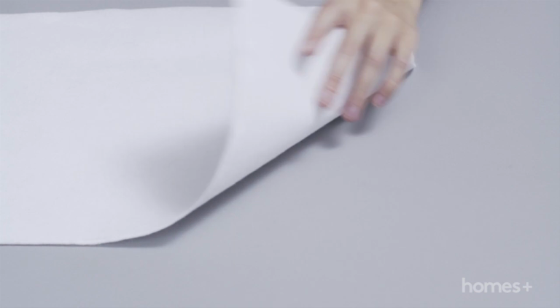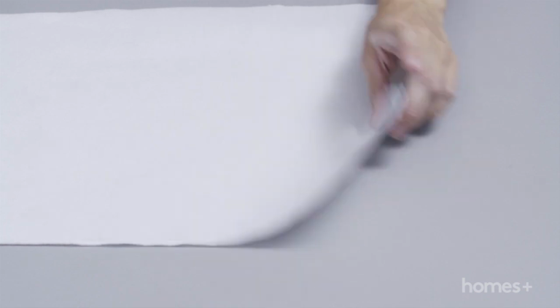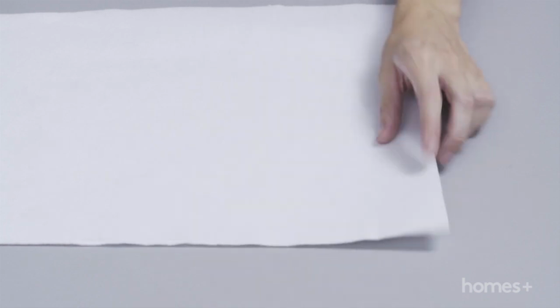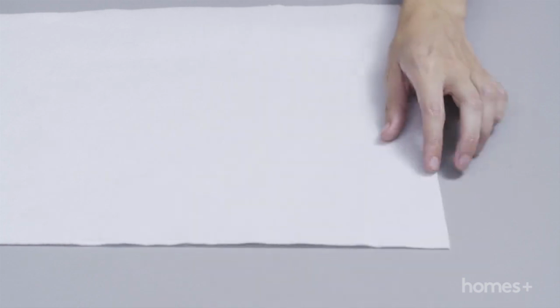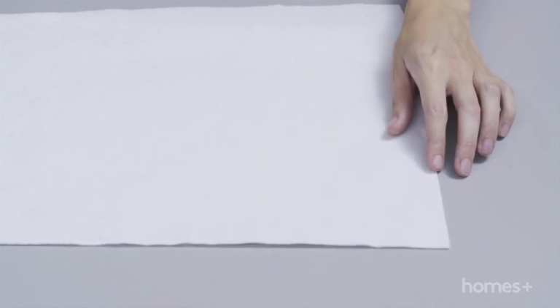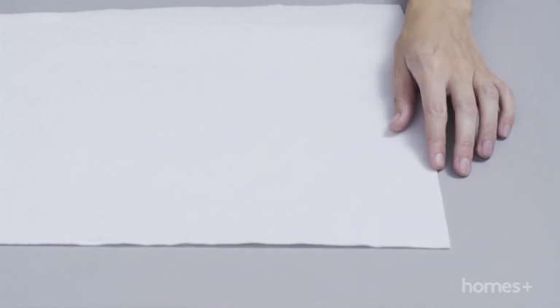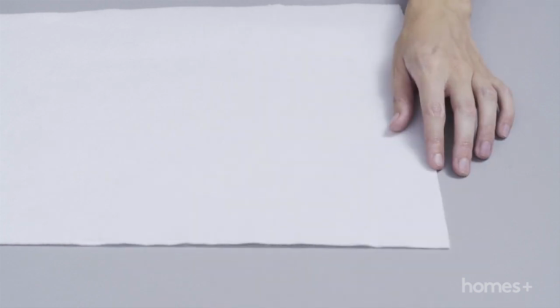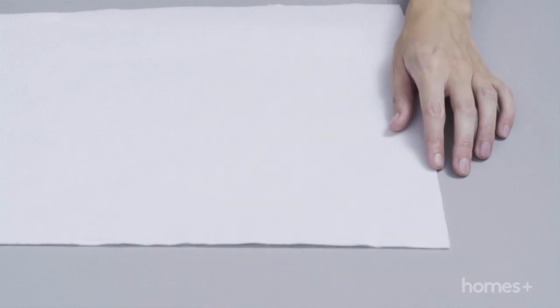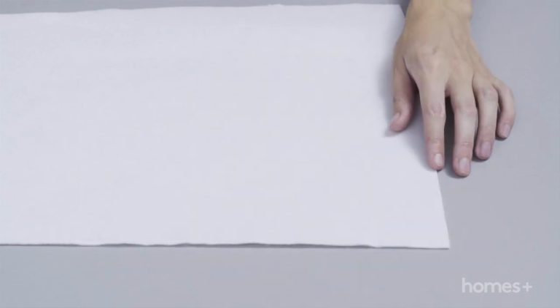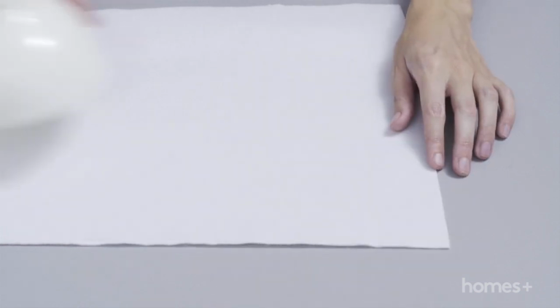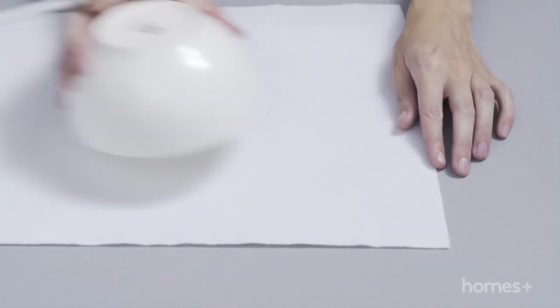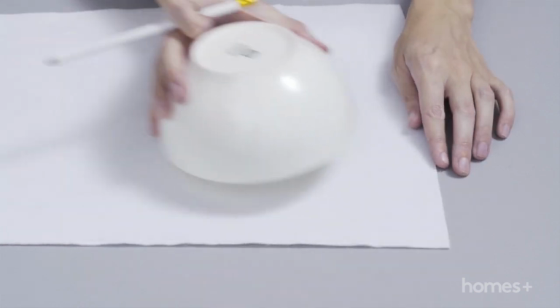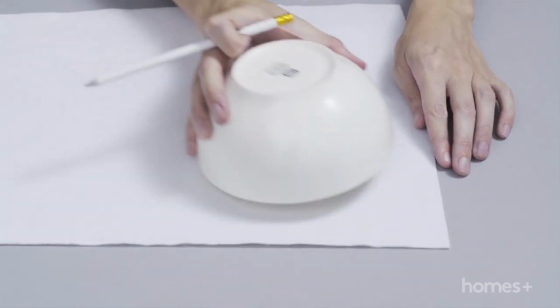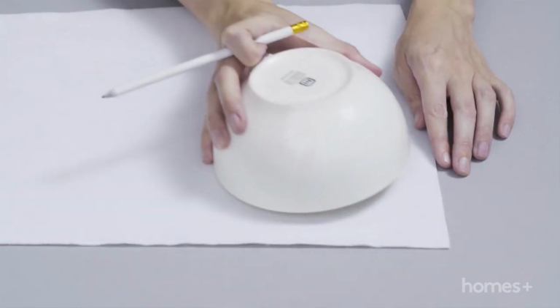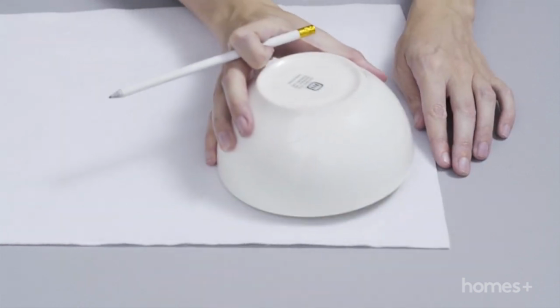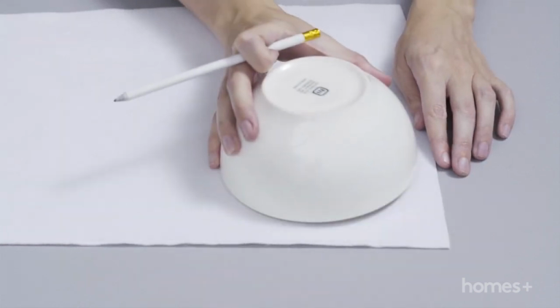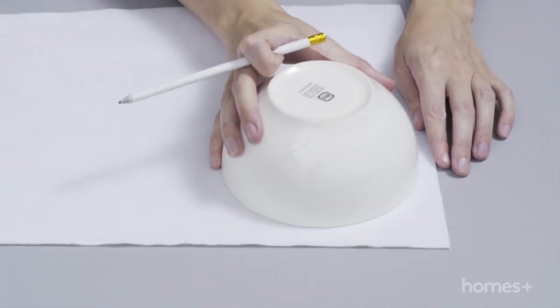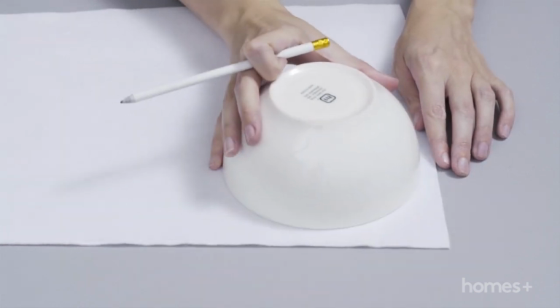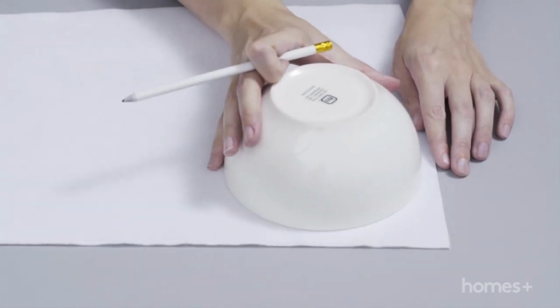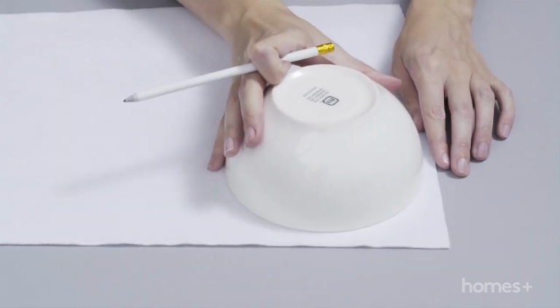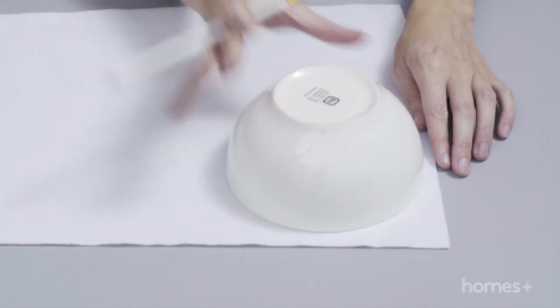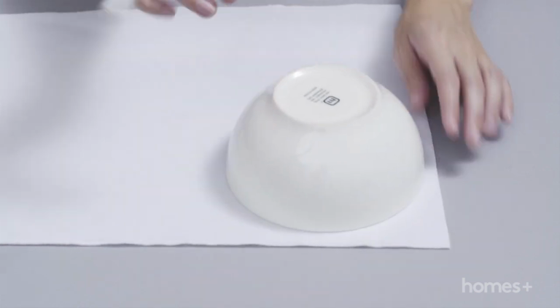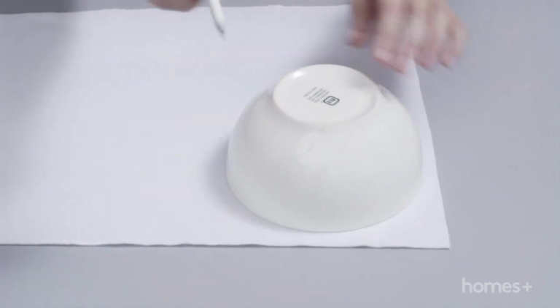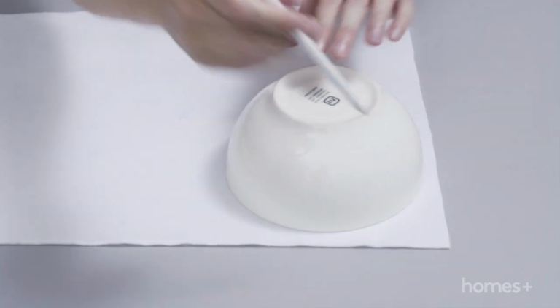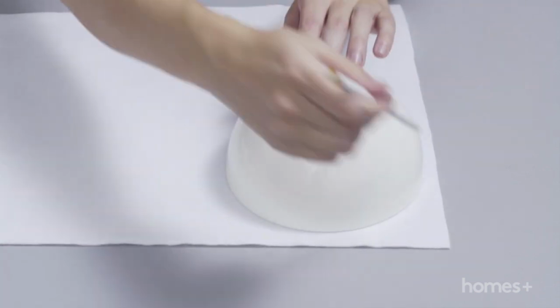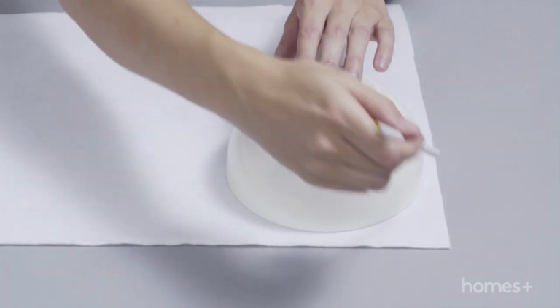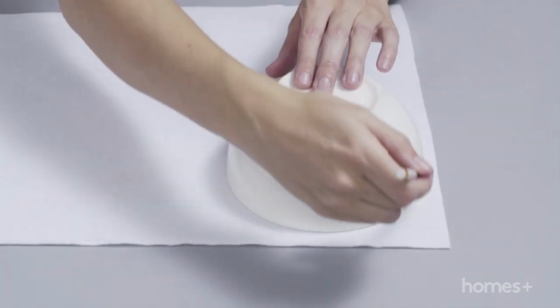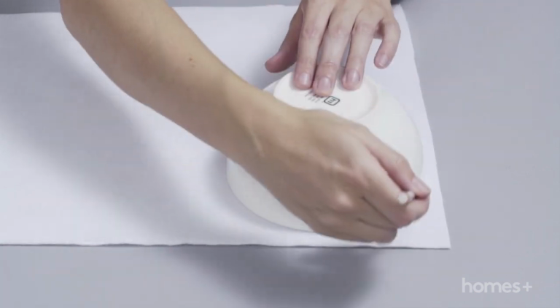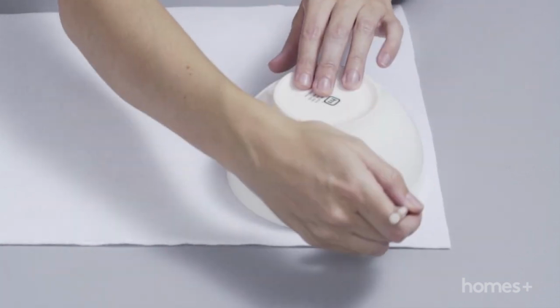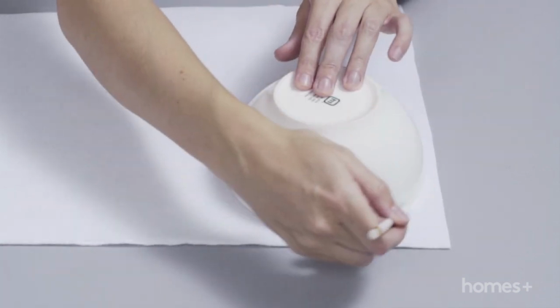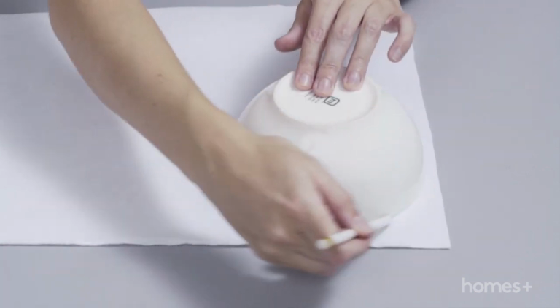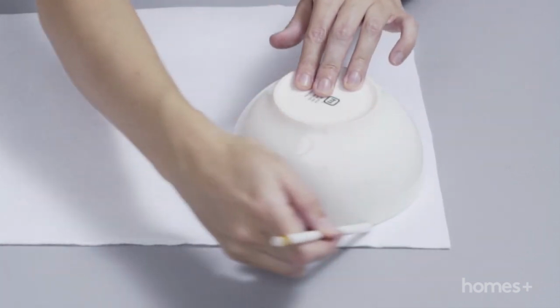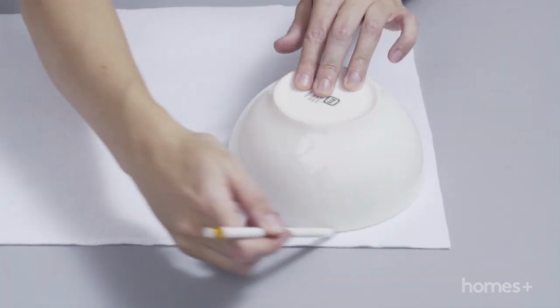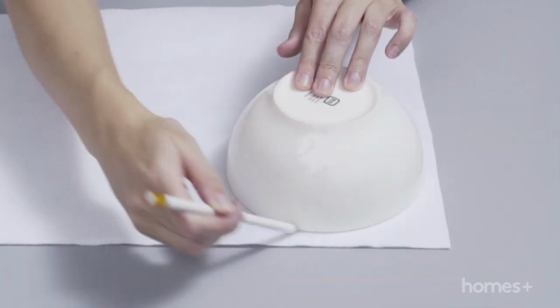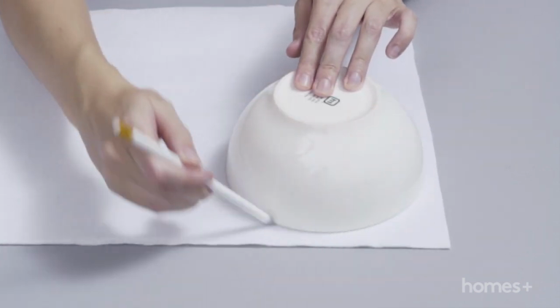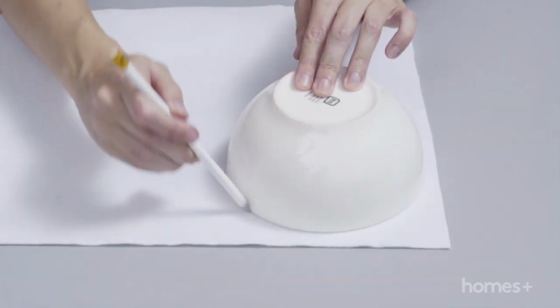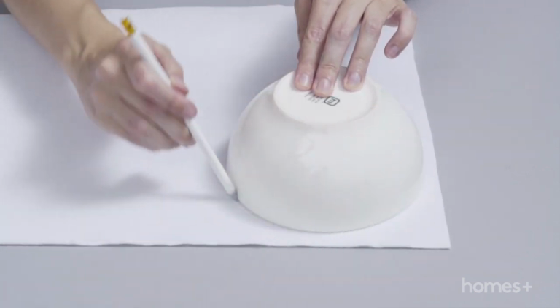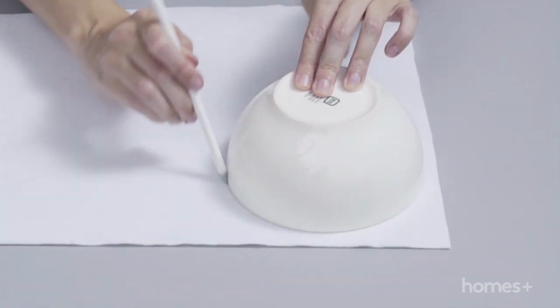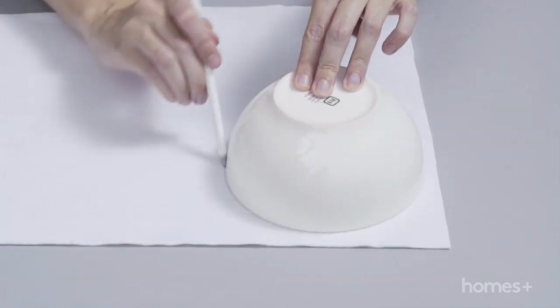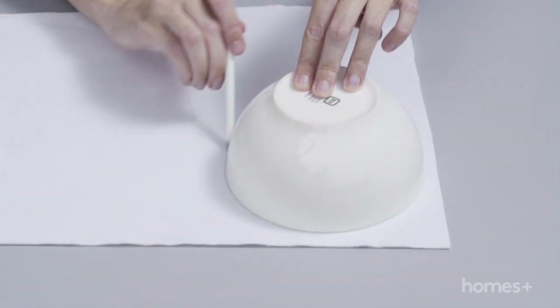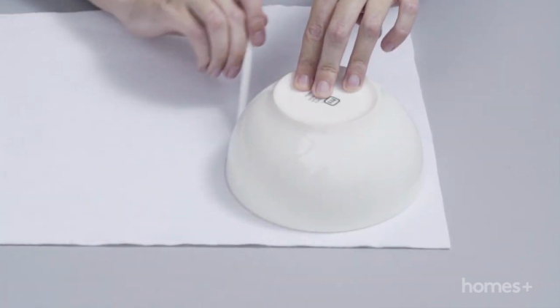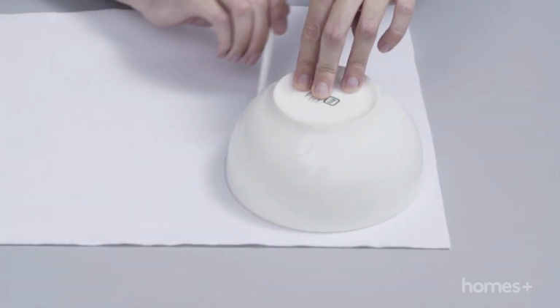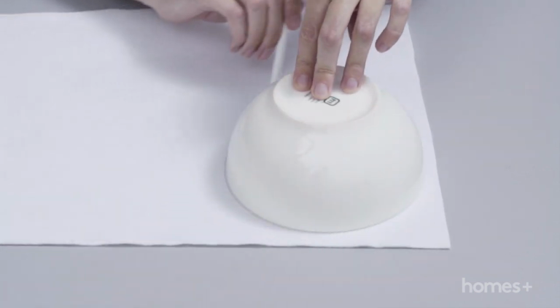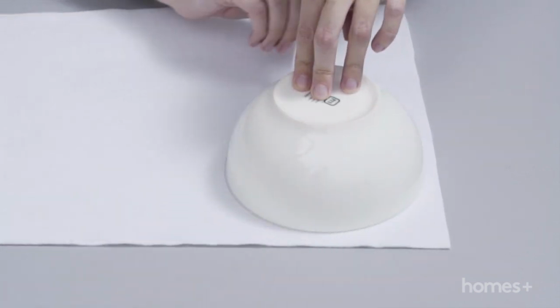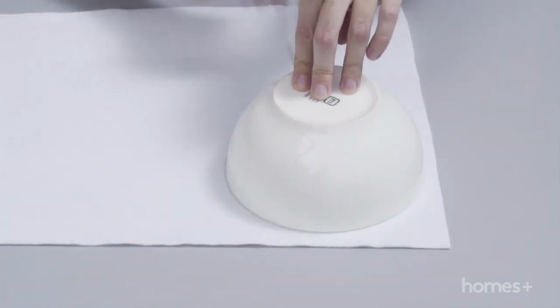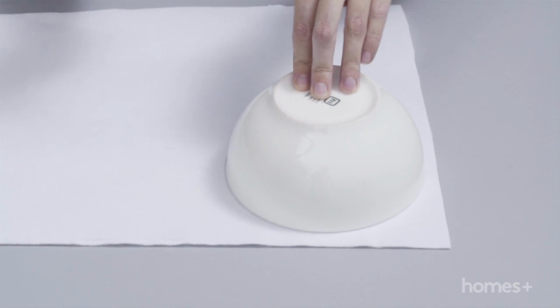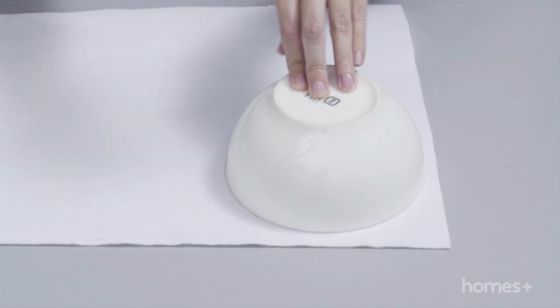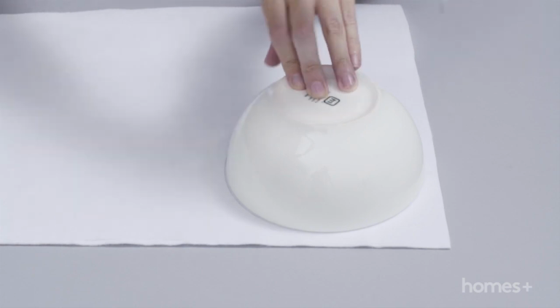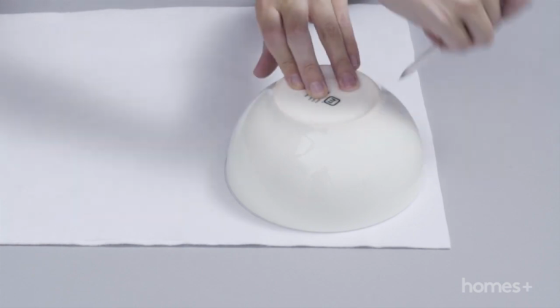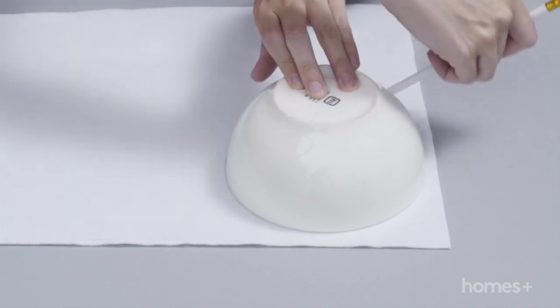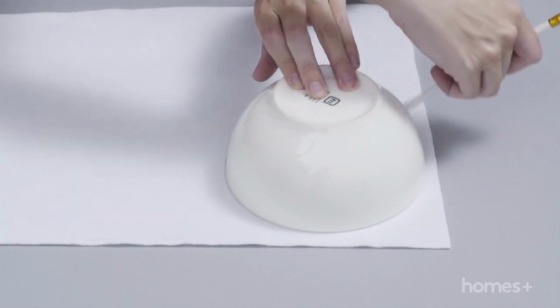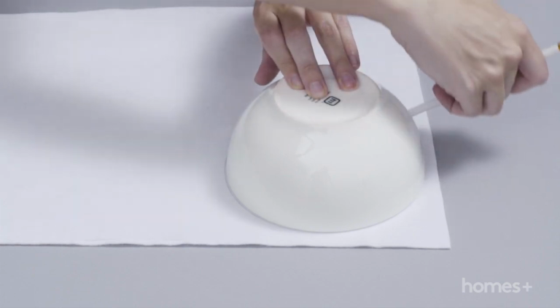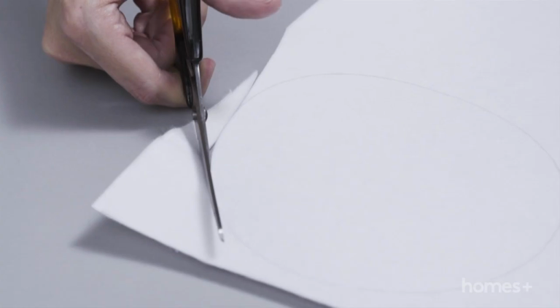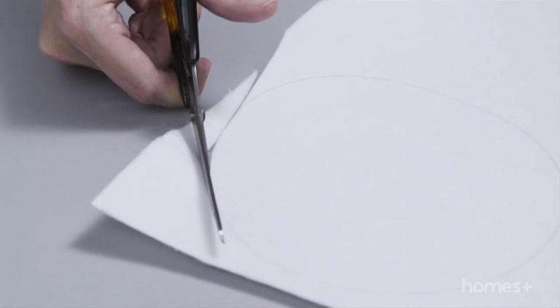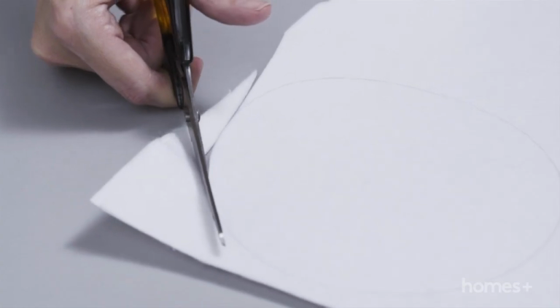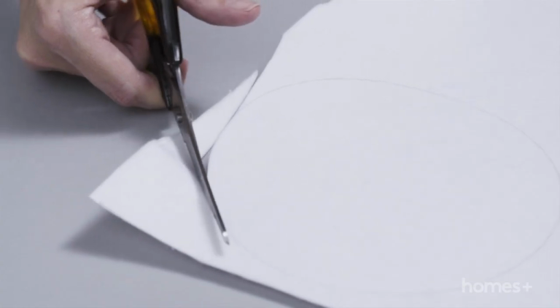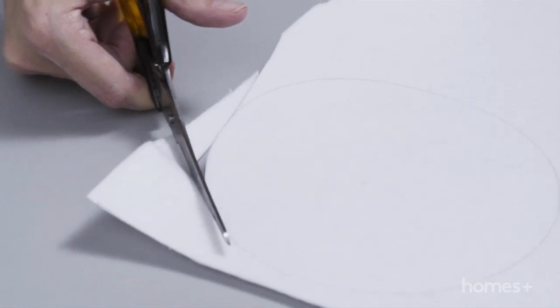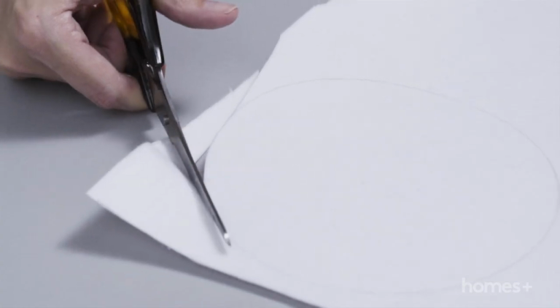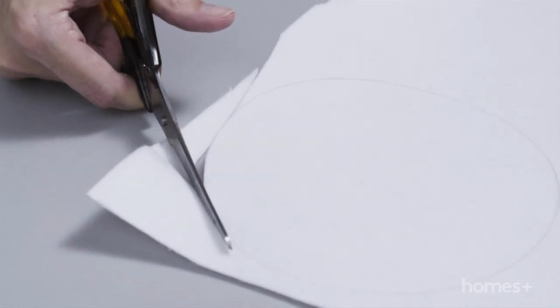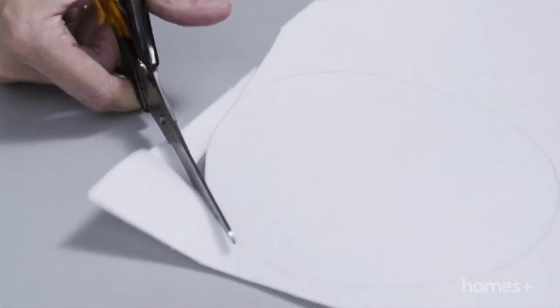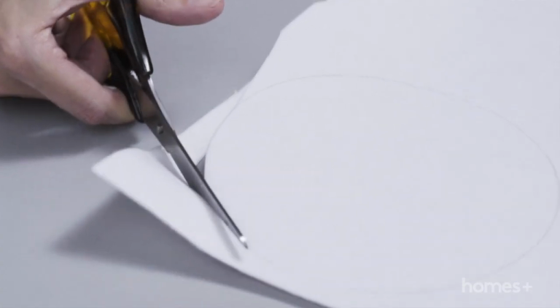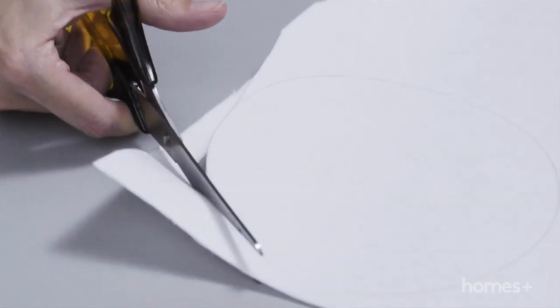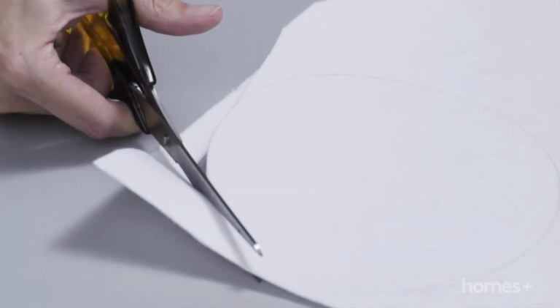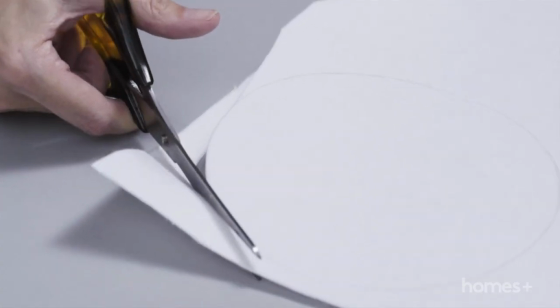Place the bowl on the webbed side of the felt and trace around with a pencil. Cut out with the scissors.